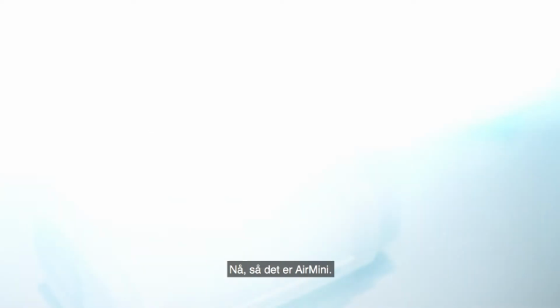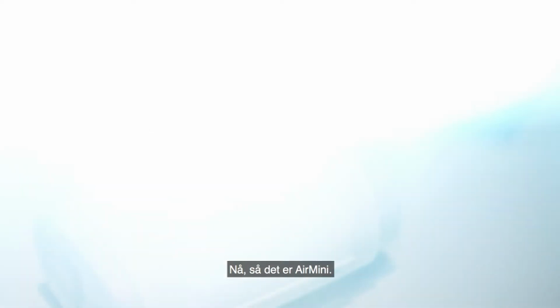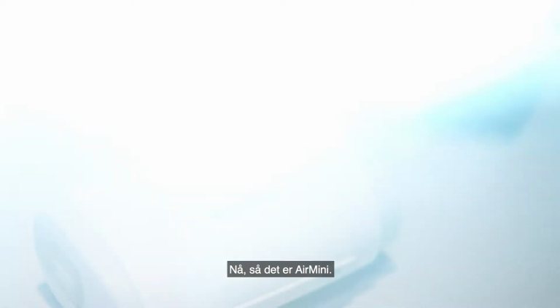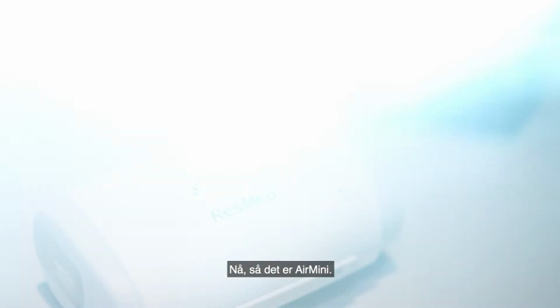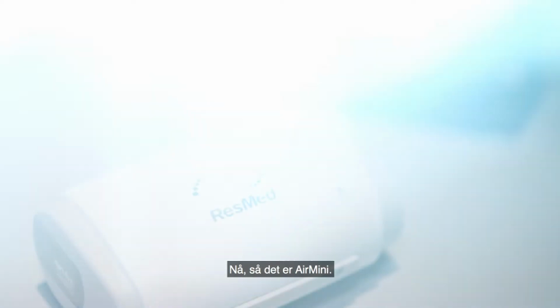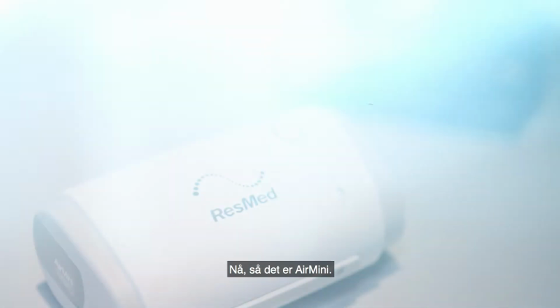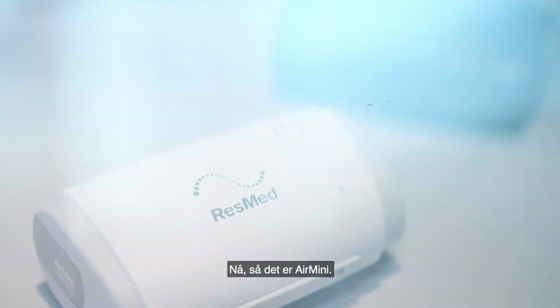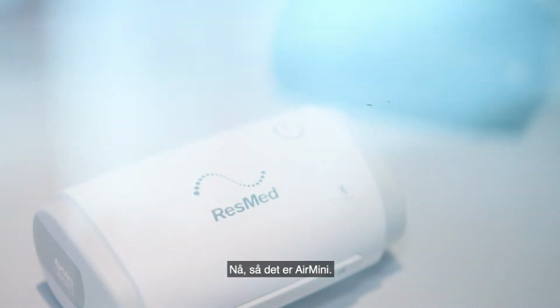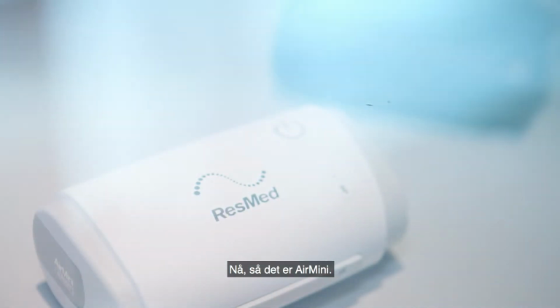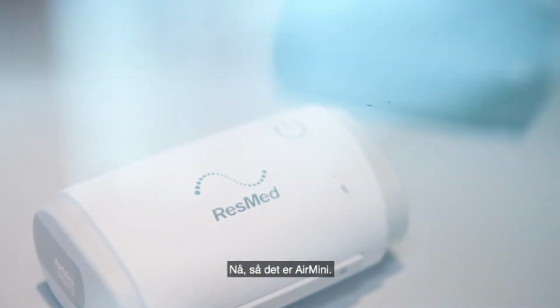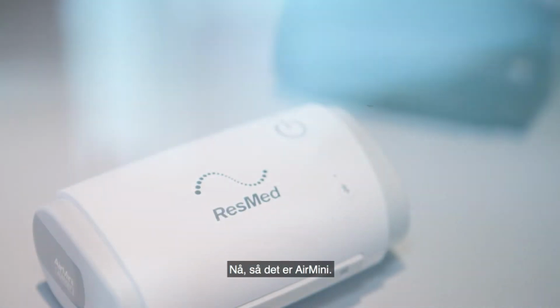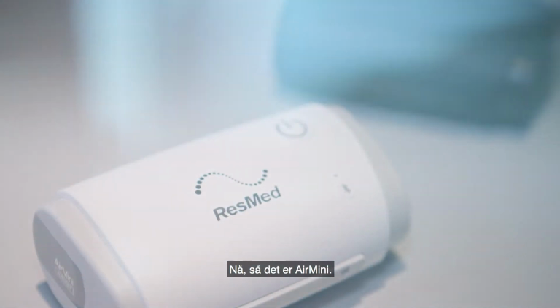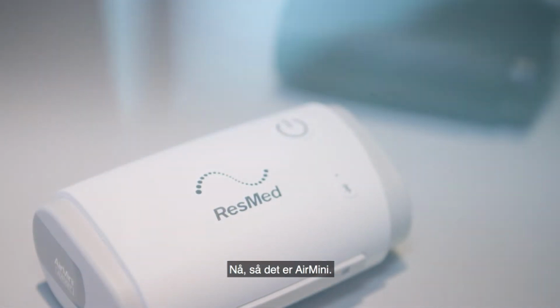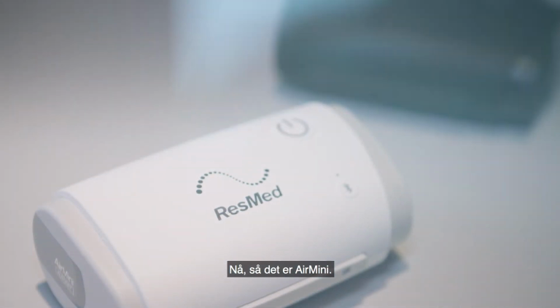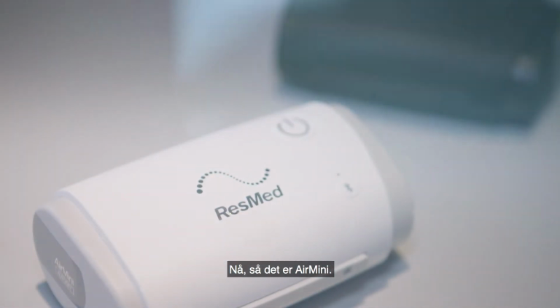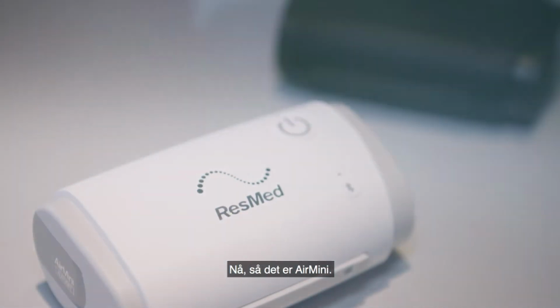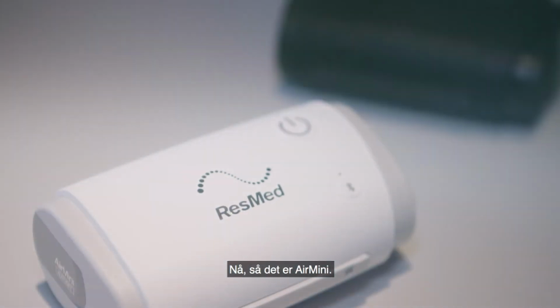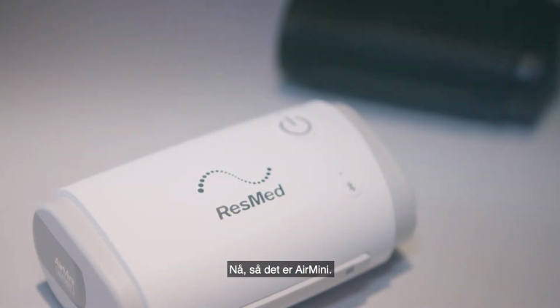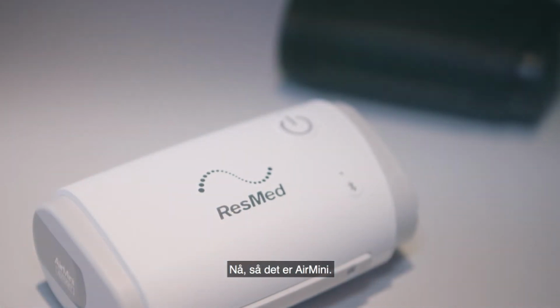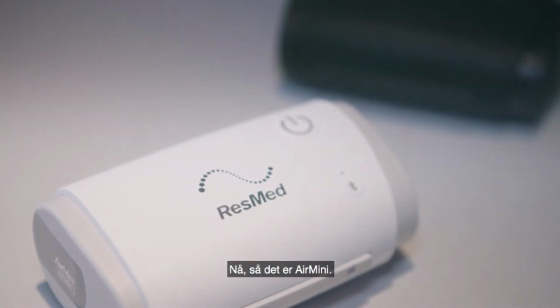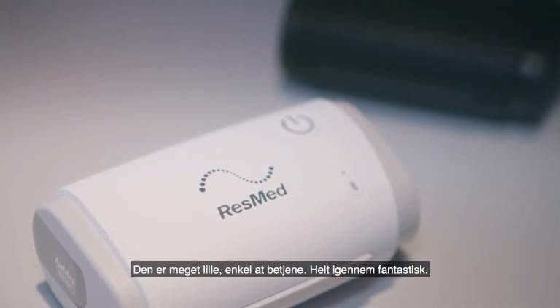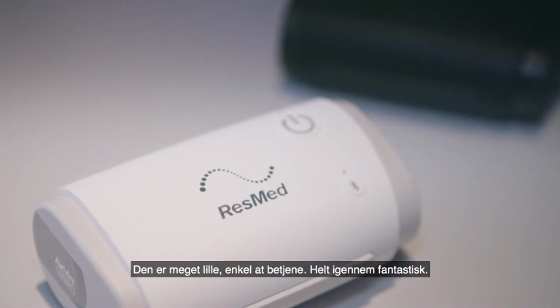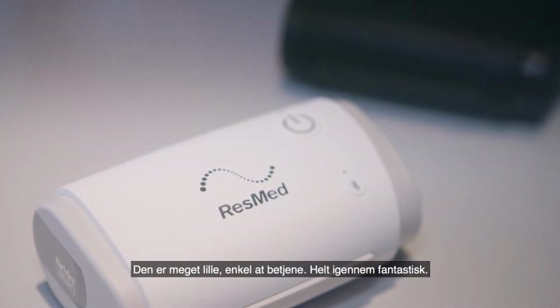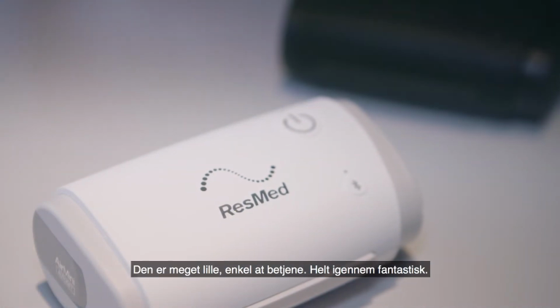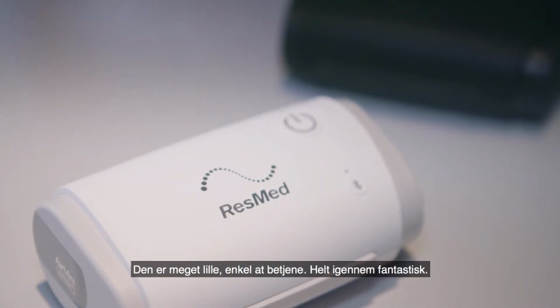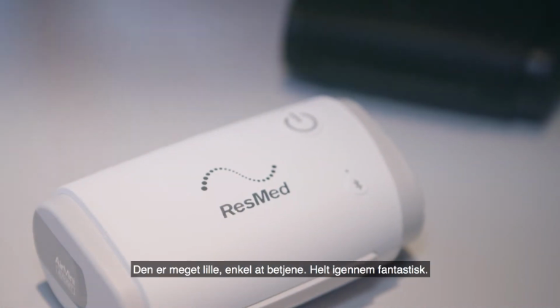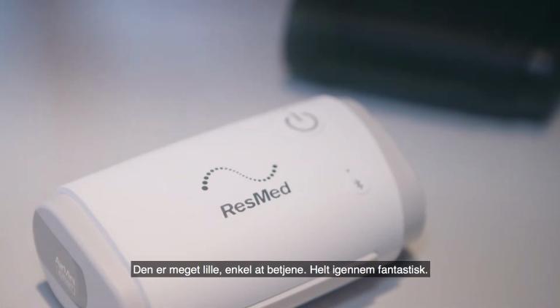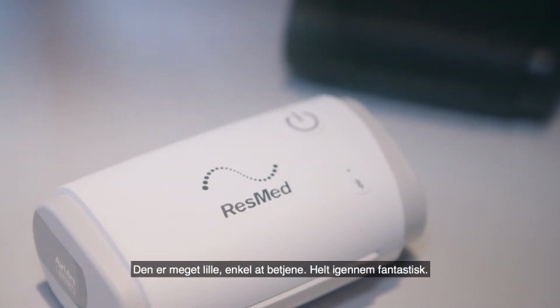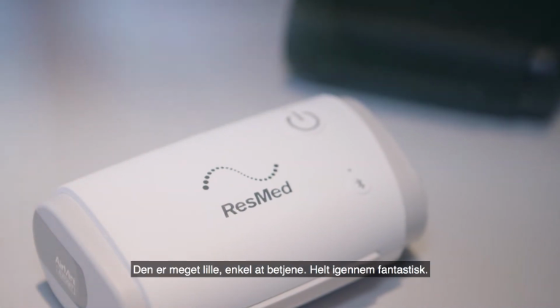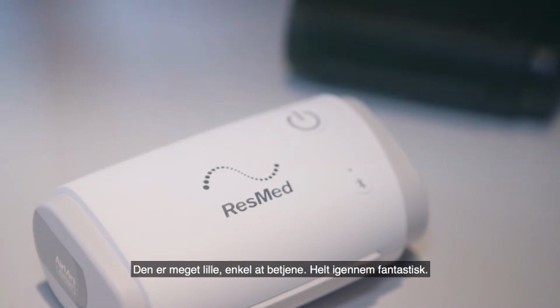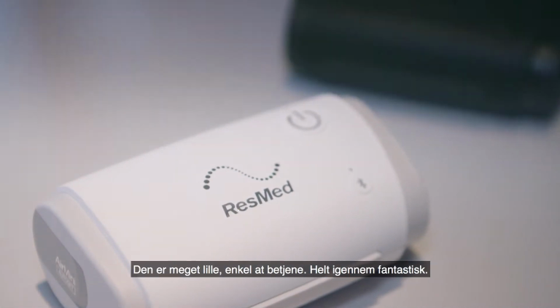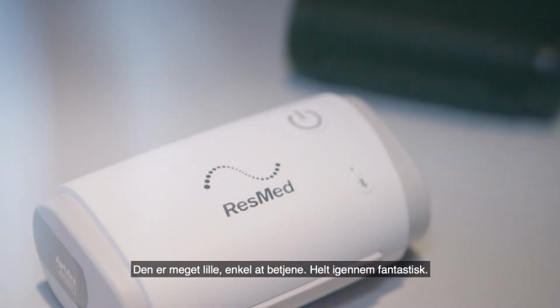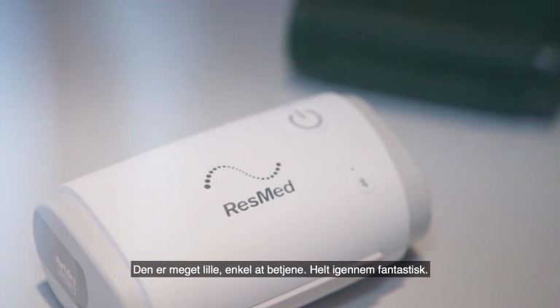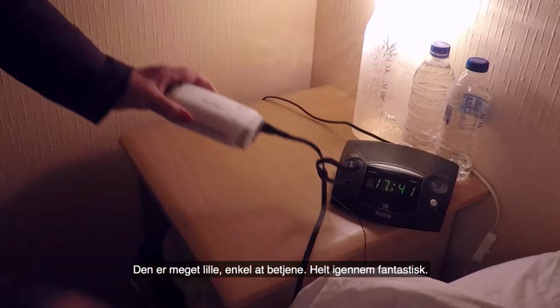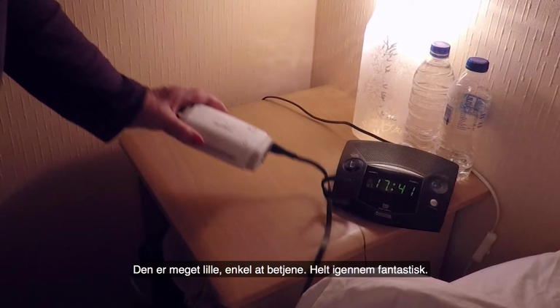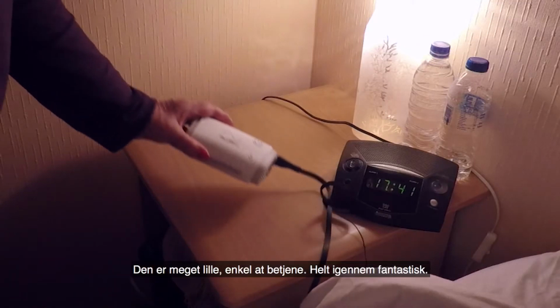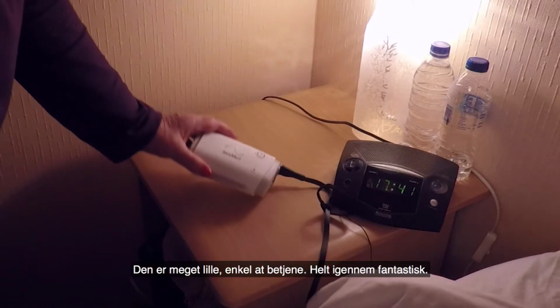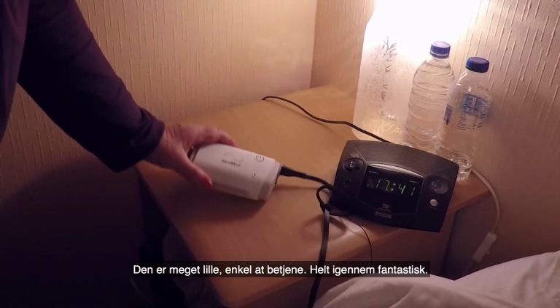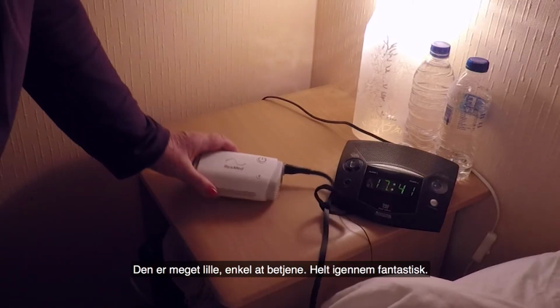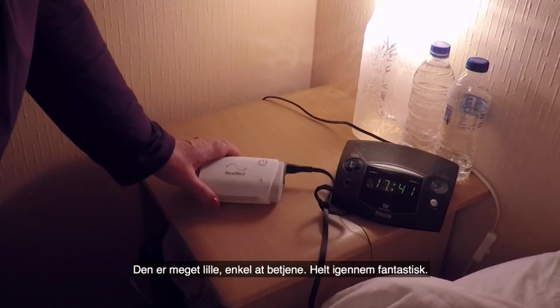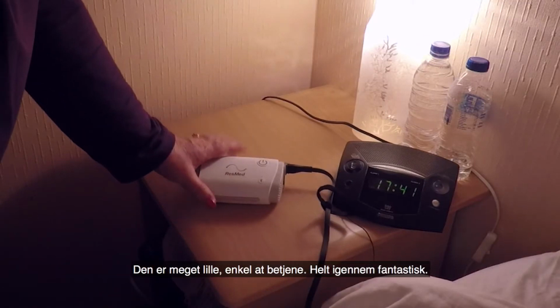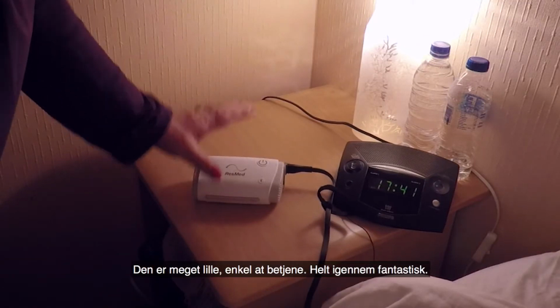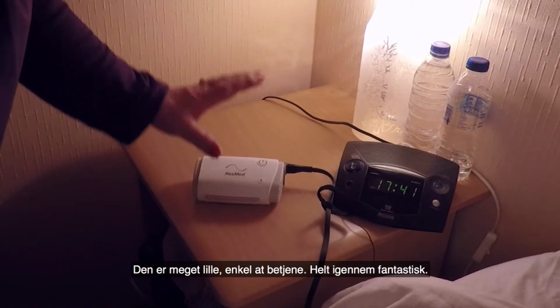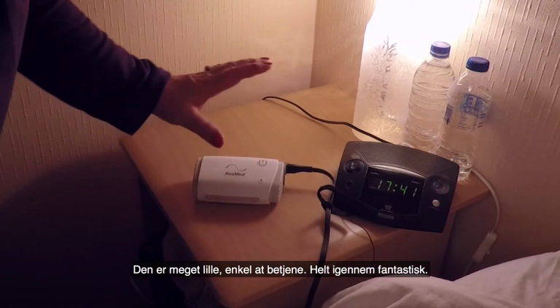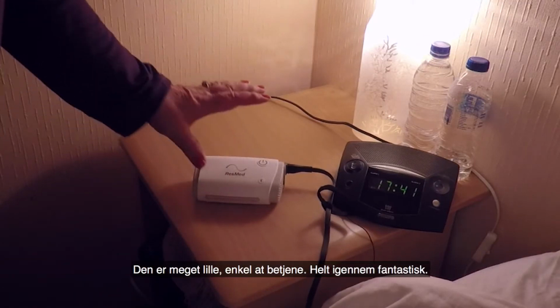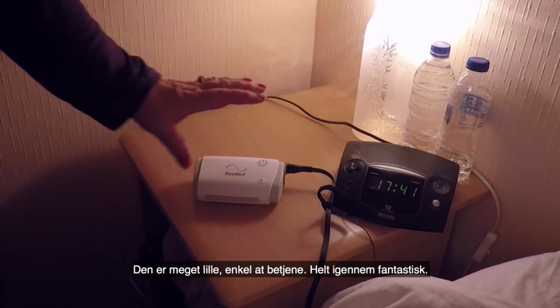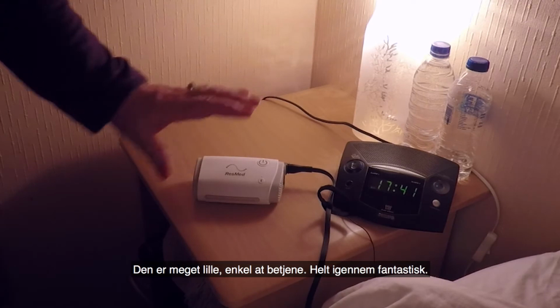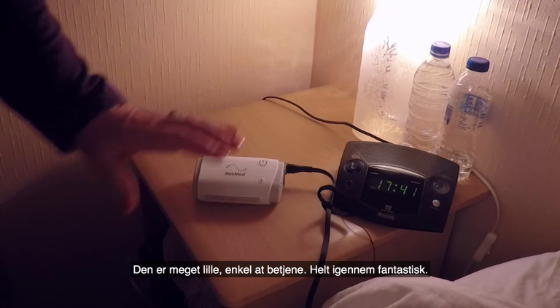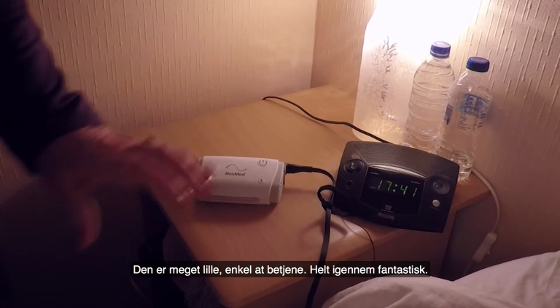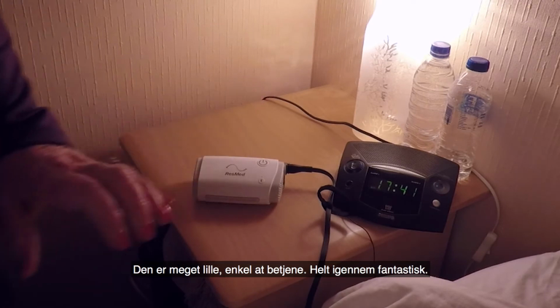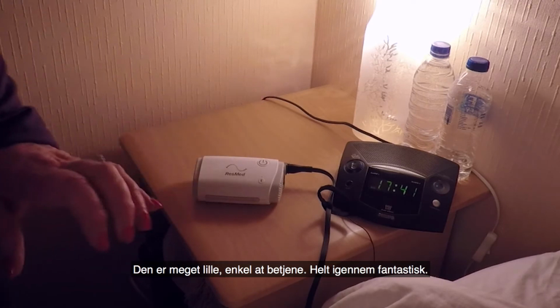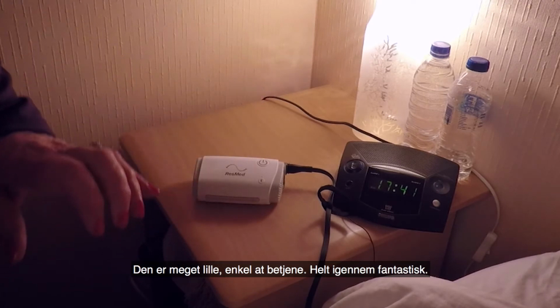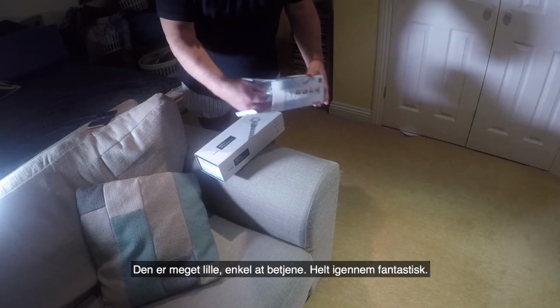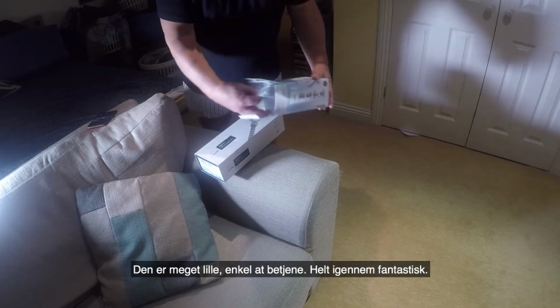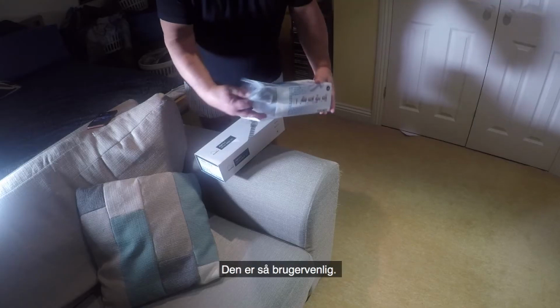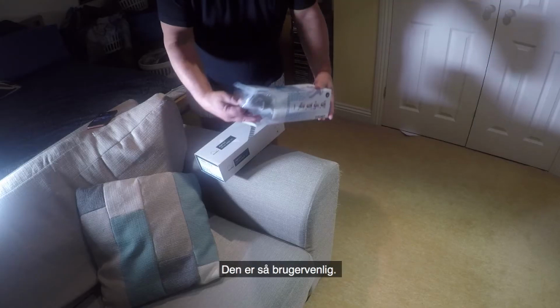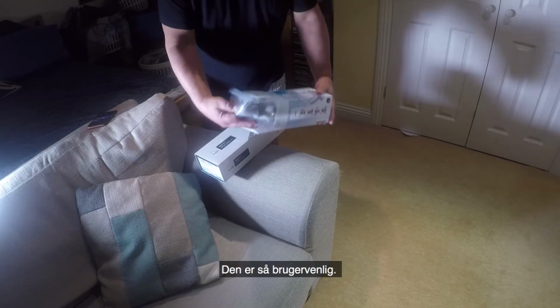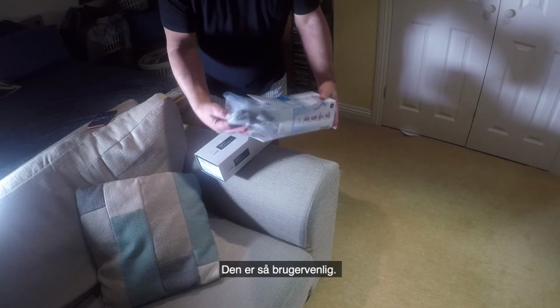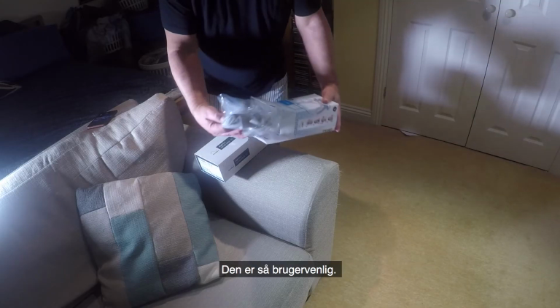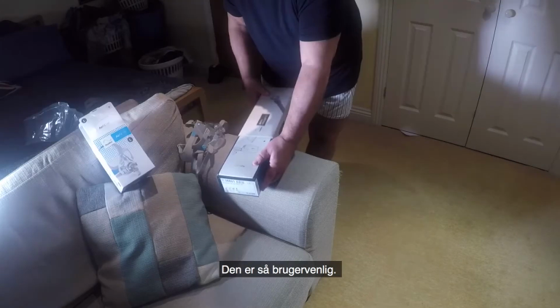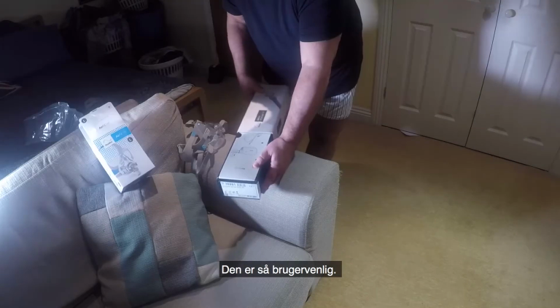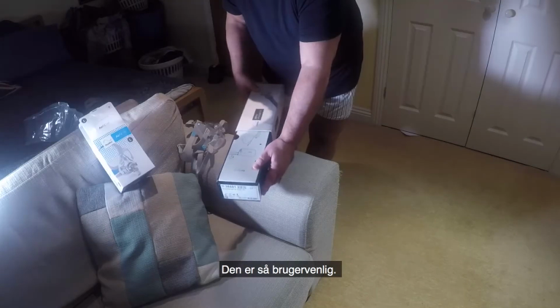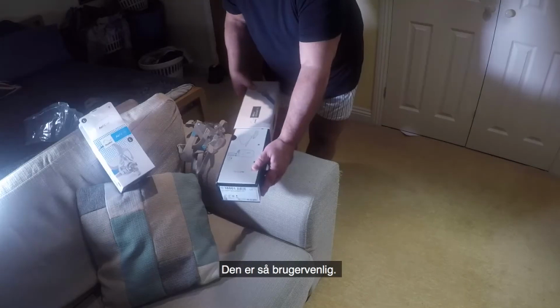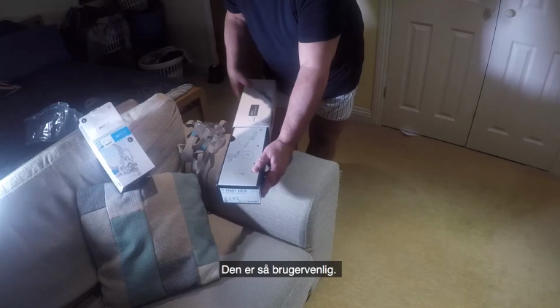So this is the Air Mini. As you can see it's very small, very simple to operate, absolutely wonderful. It's so intuitive.